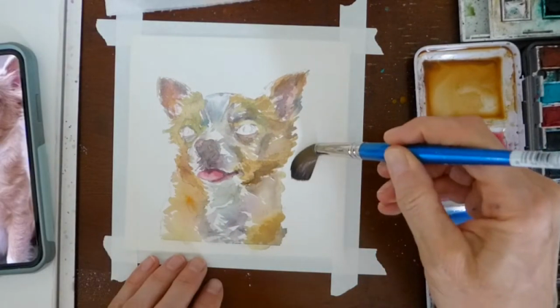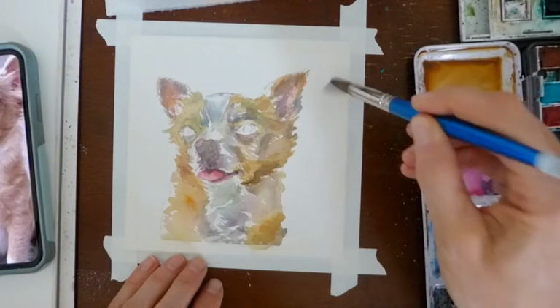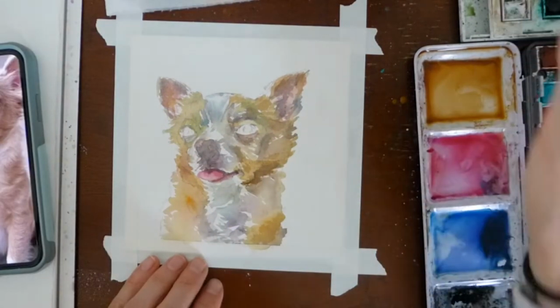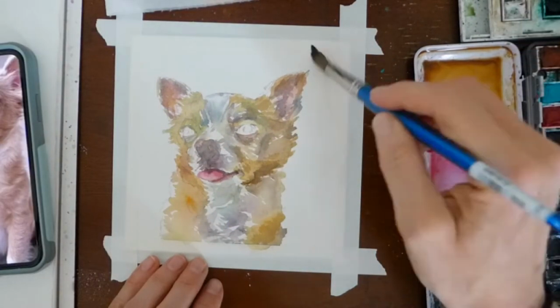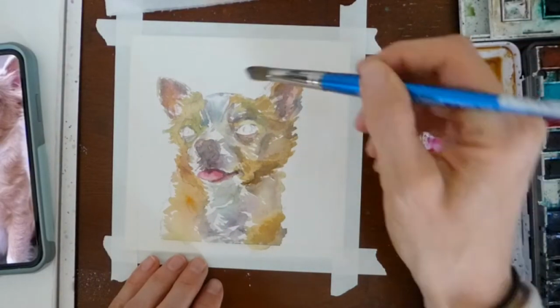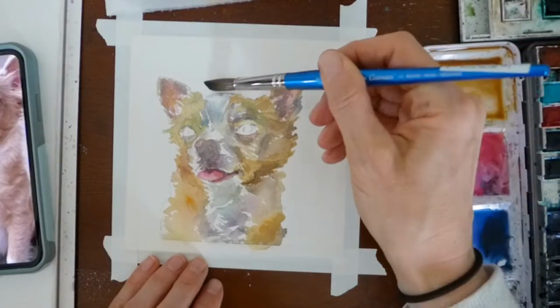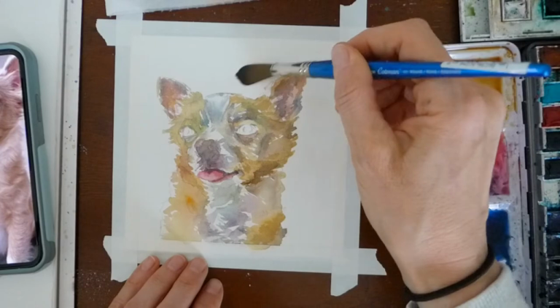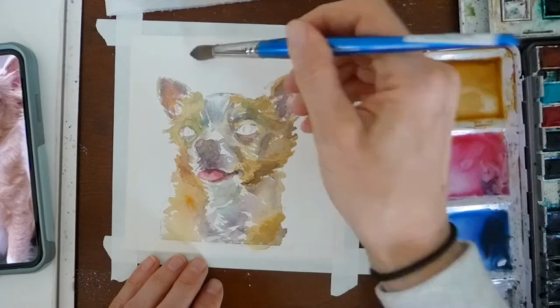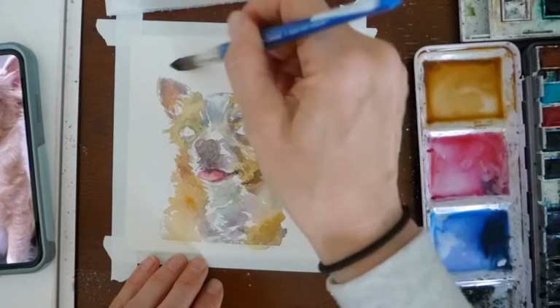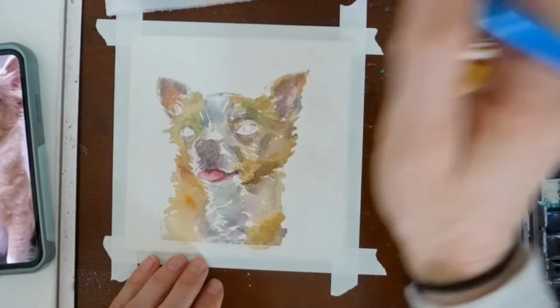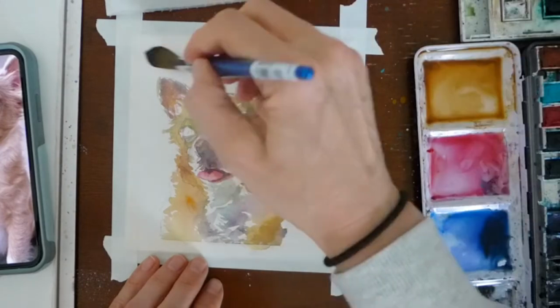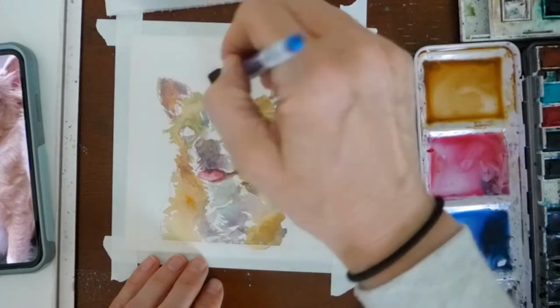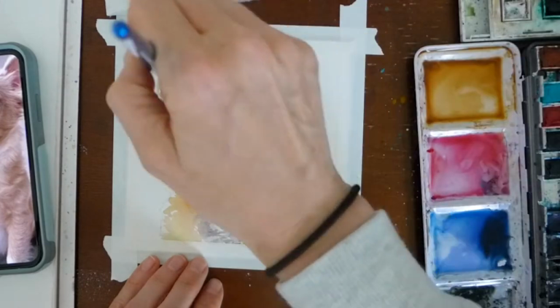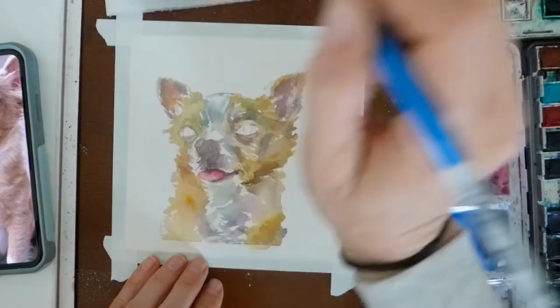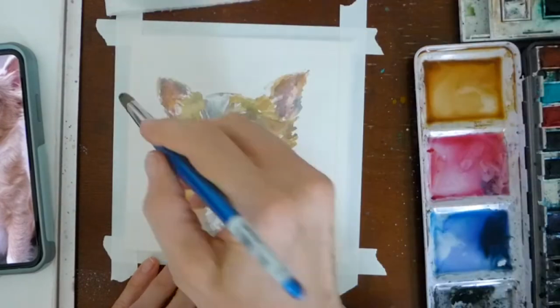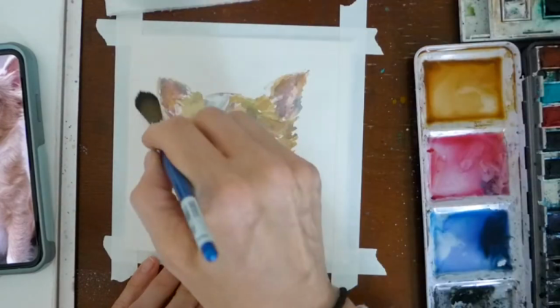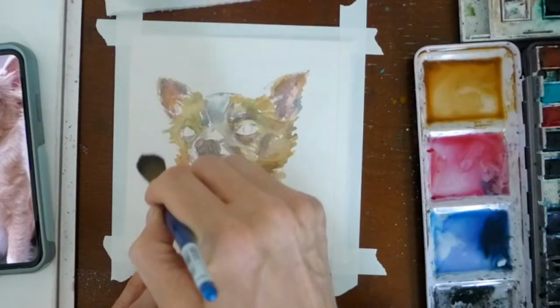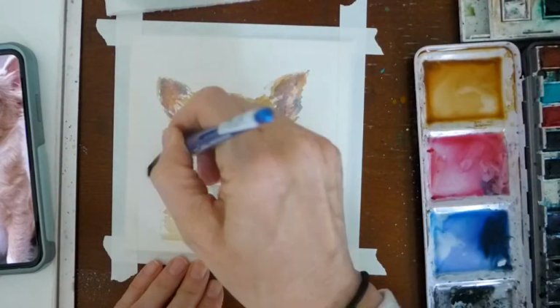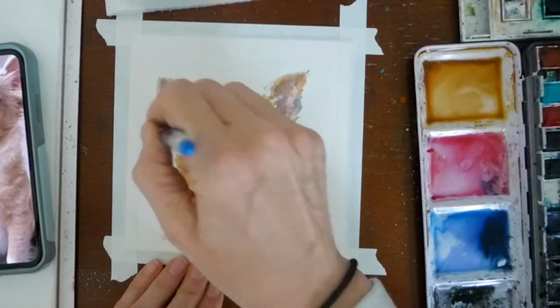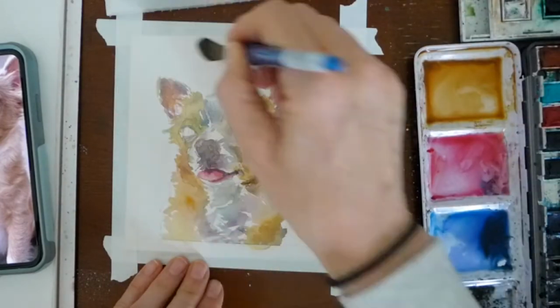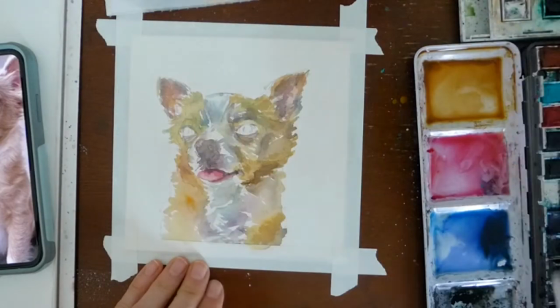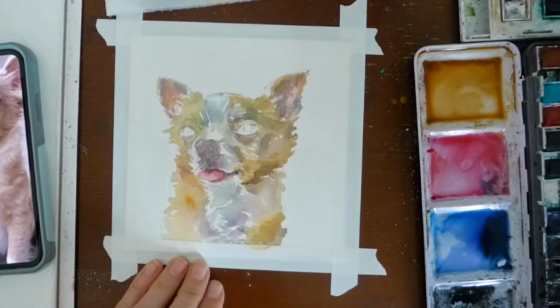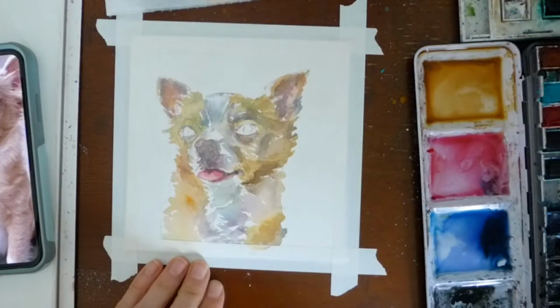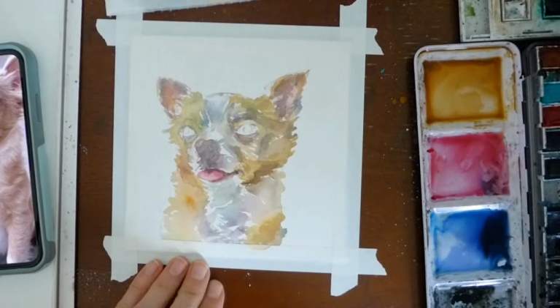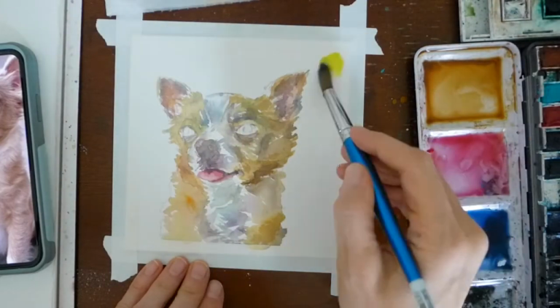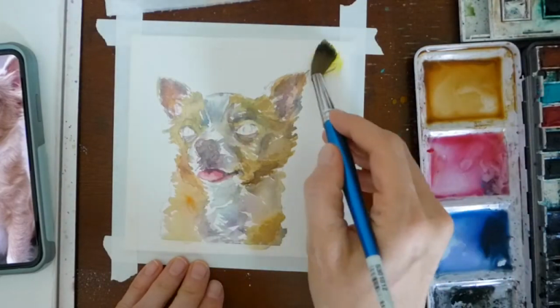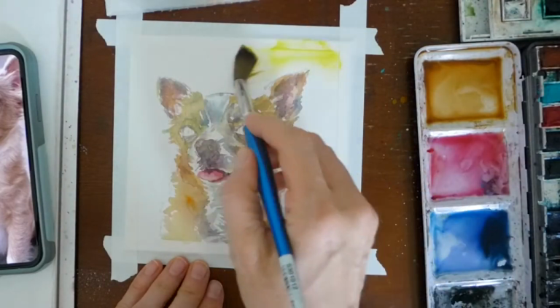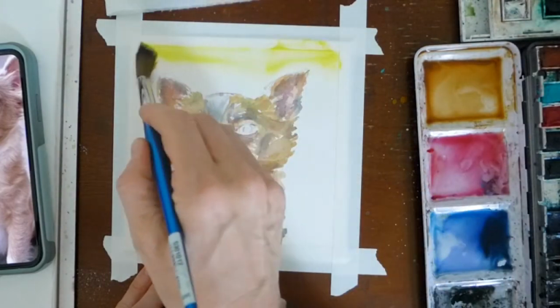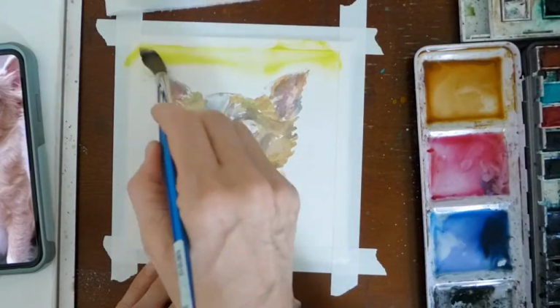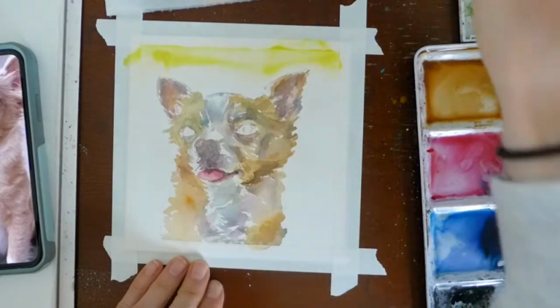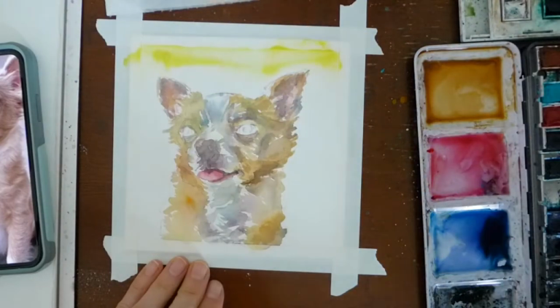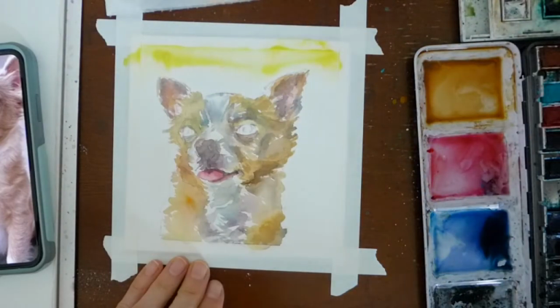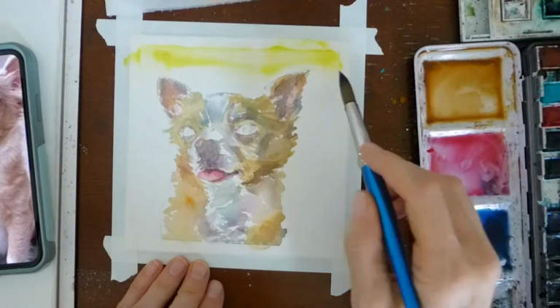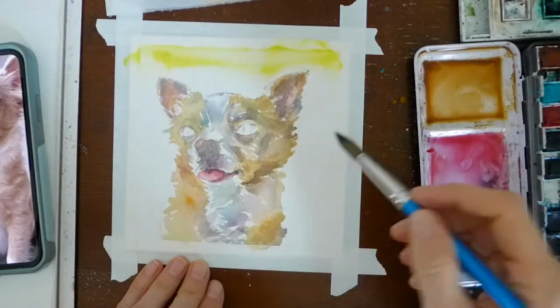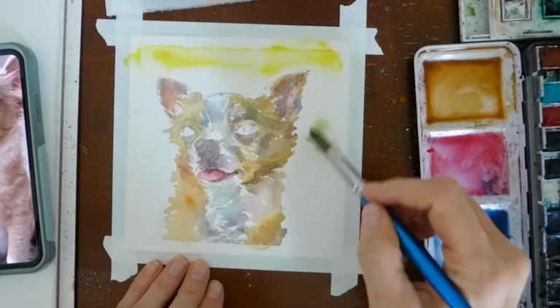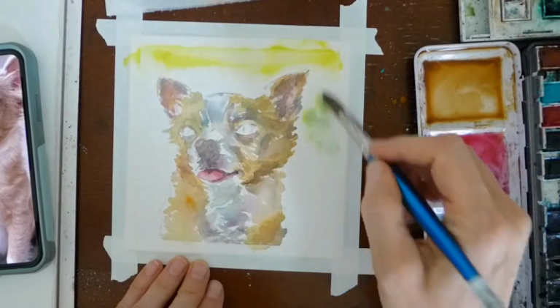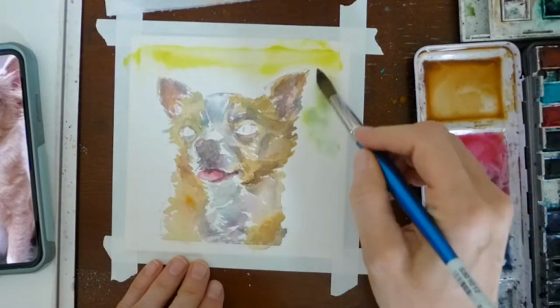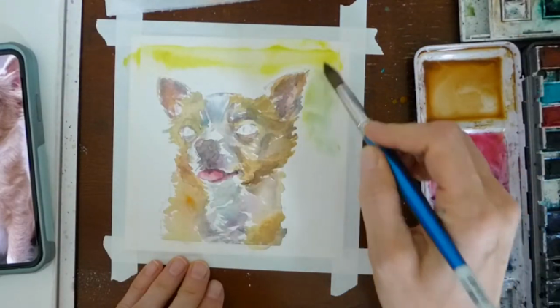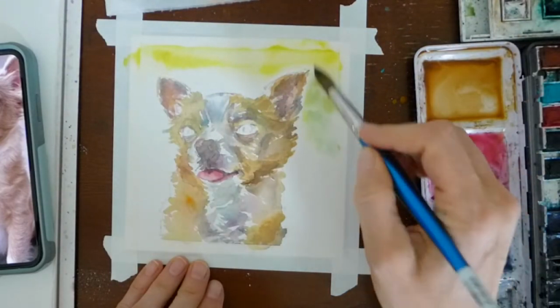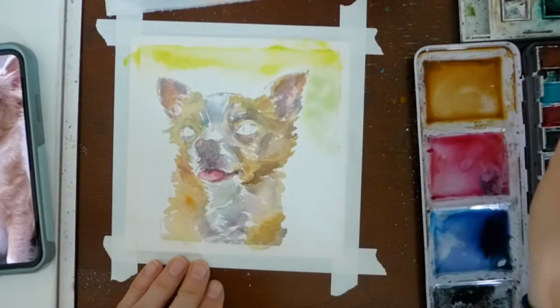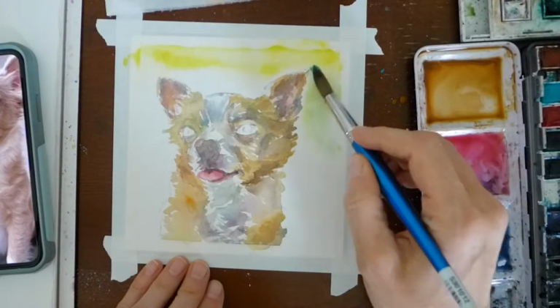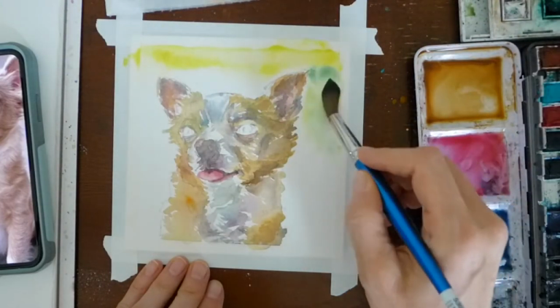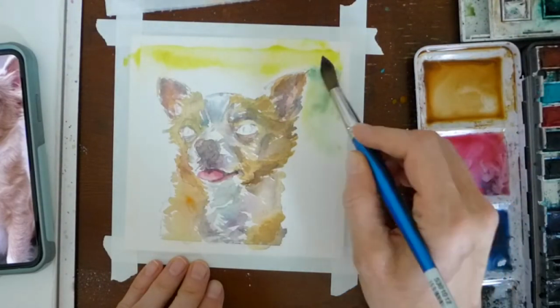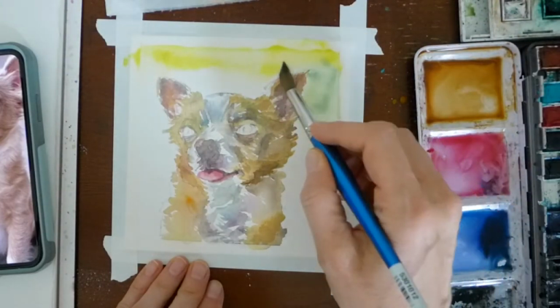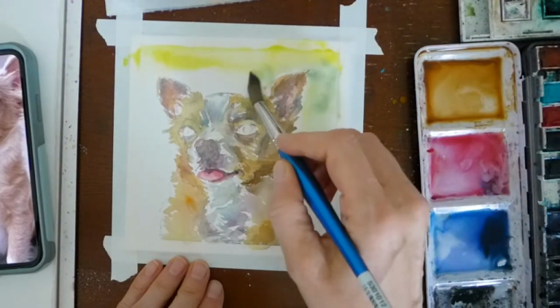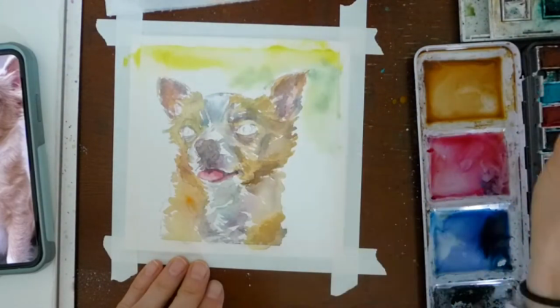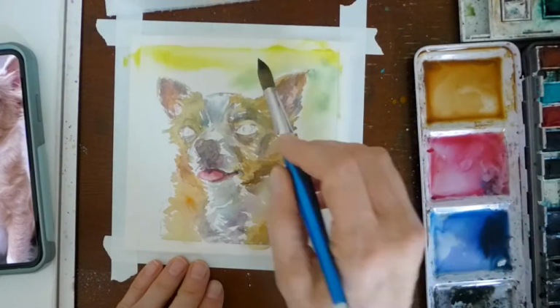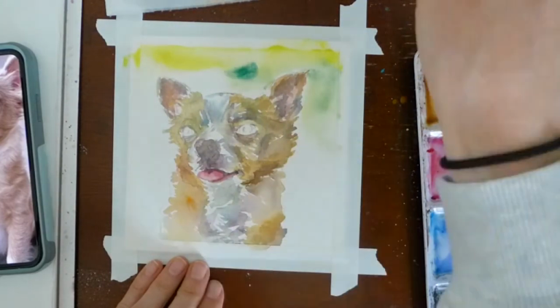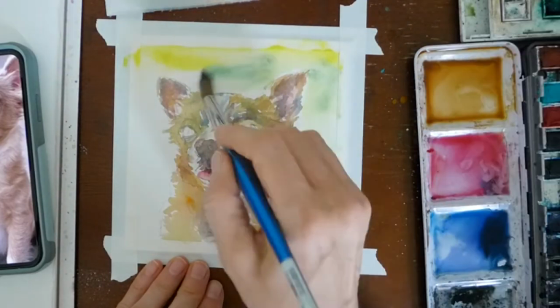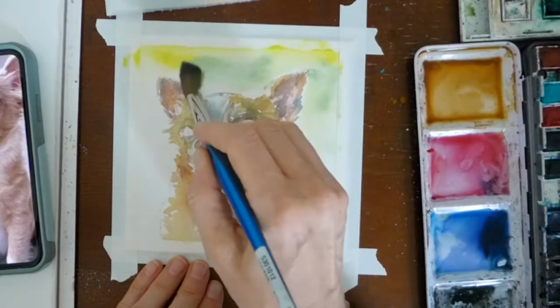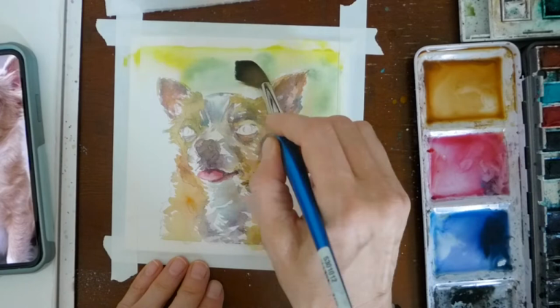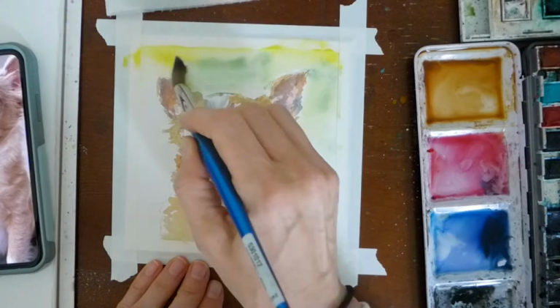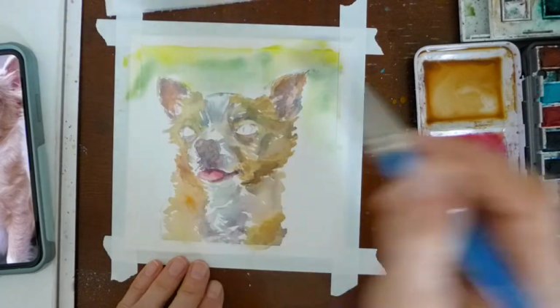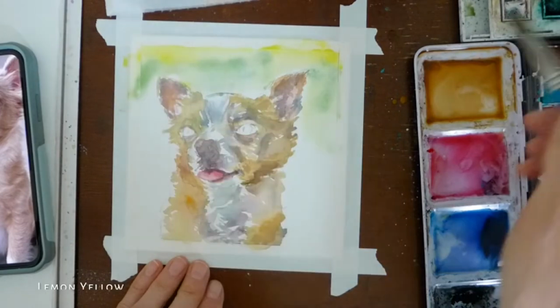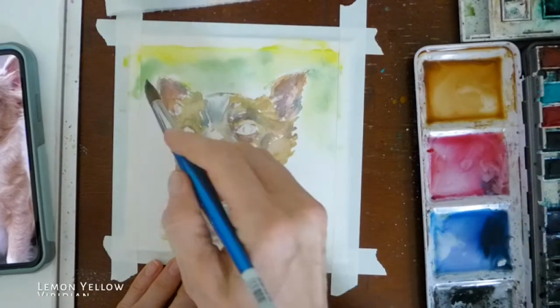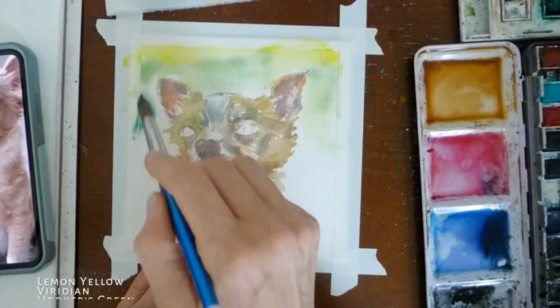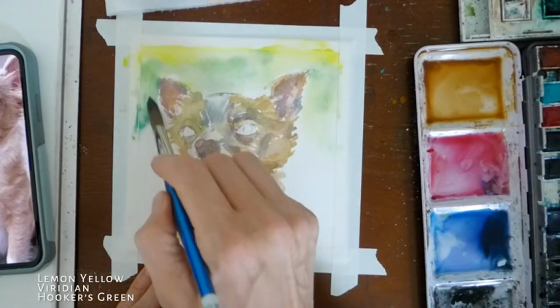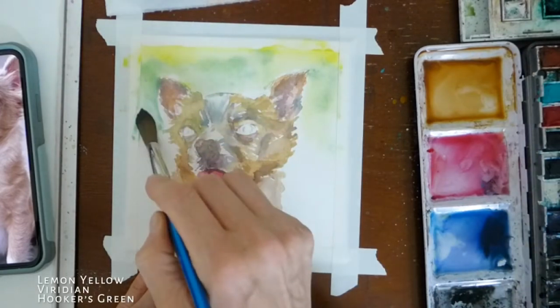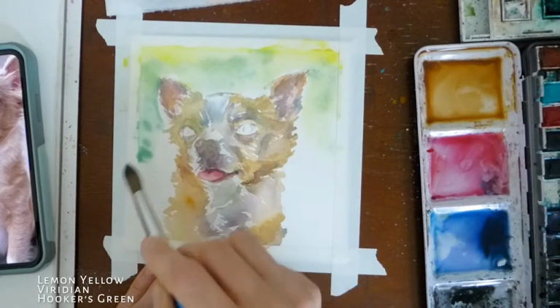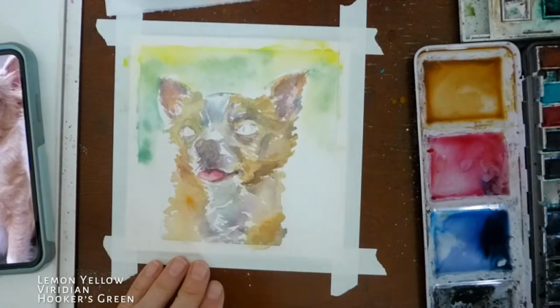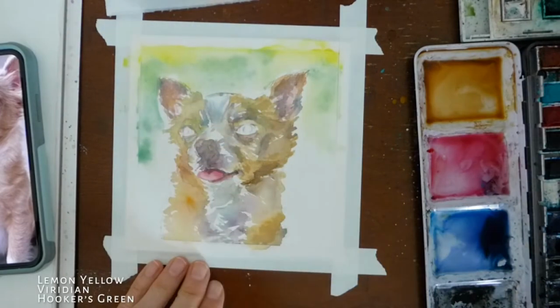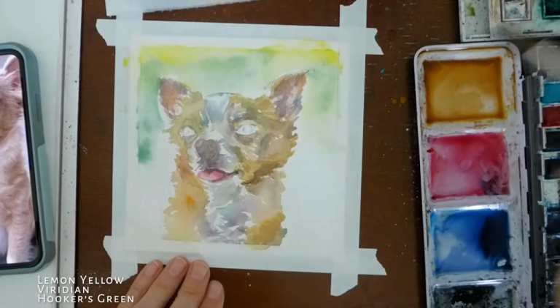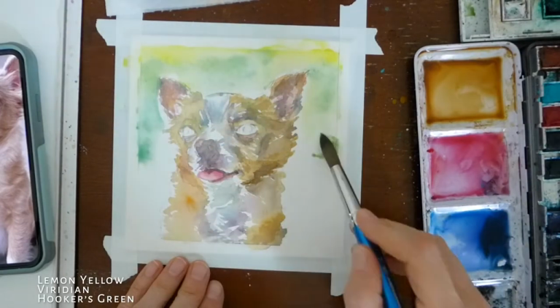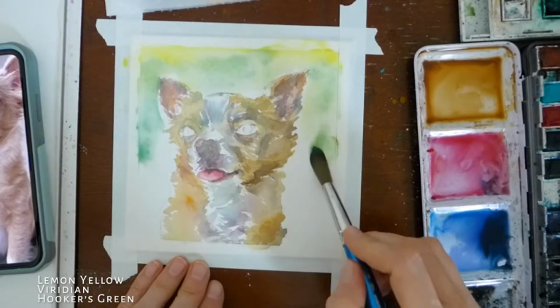I'm using a Winsor & Newton No. 12 brush — it's a much larger brush, which is going to be easier for the broader strokes and a little bit of fill for the background.